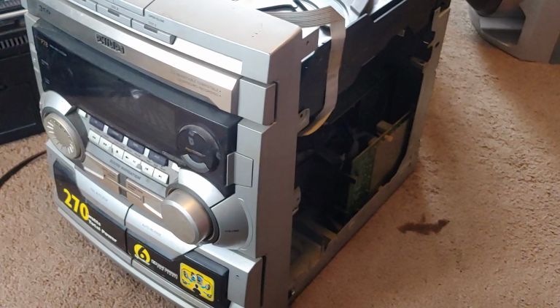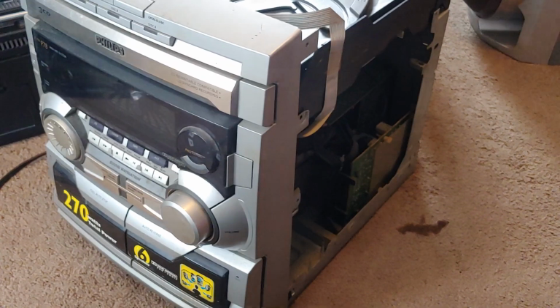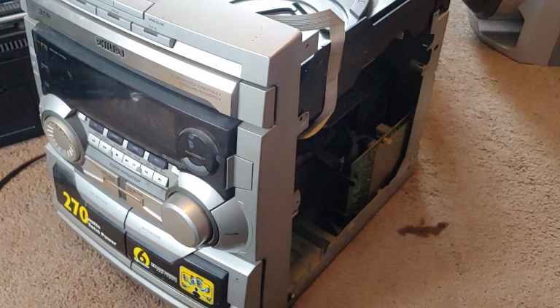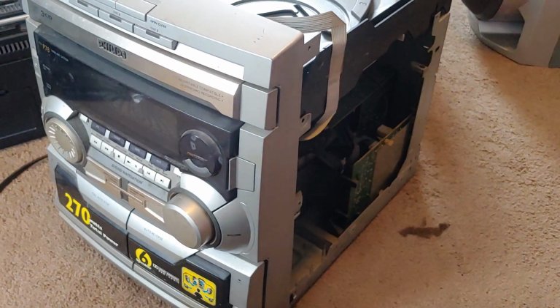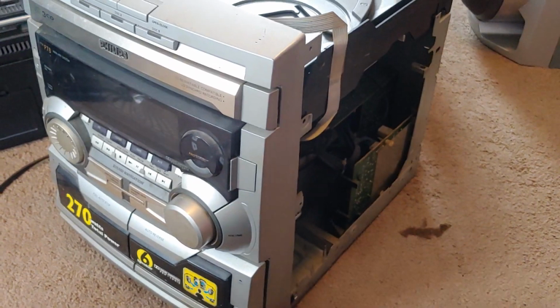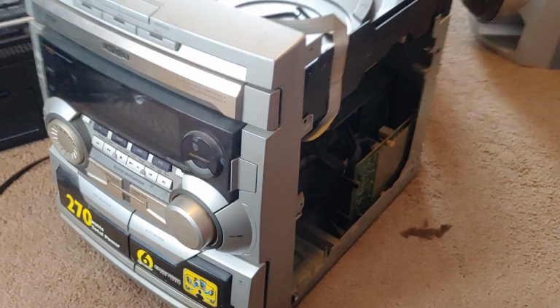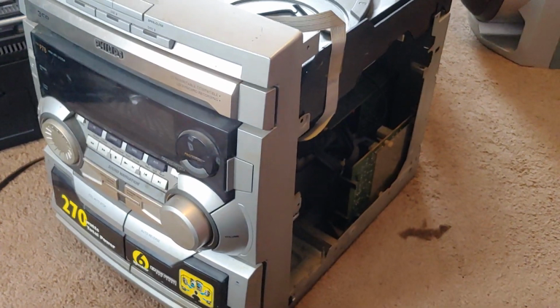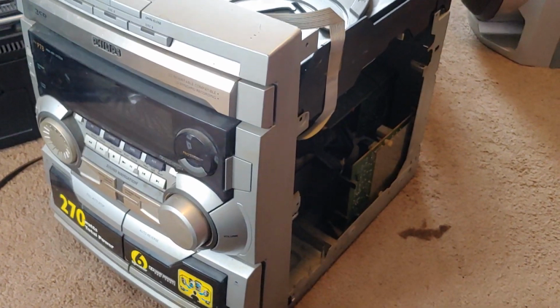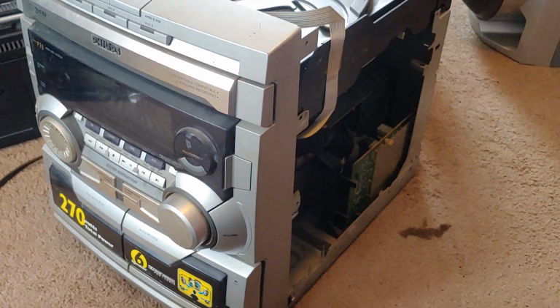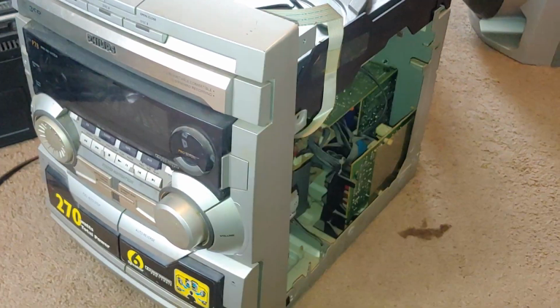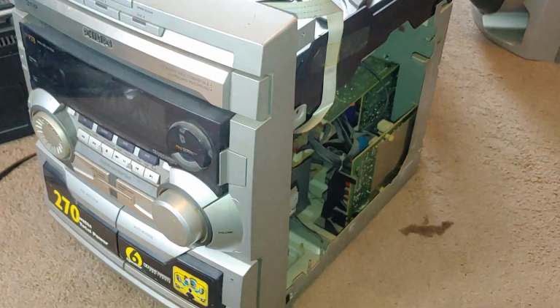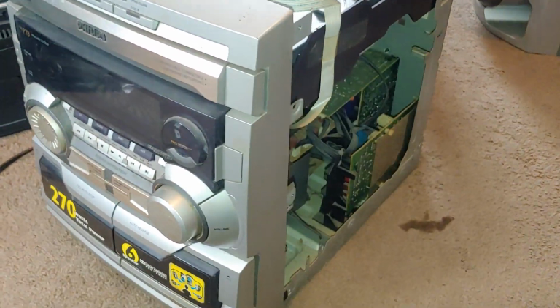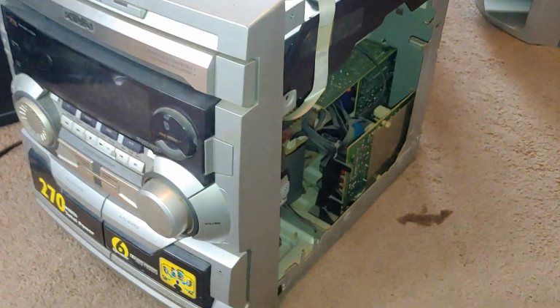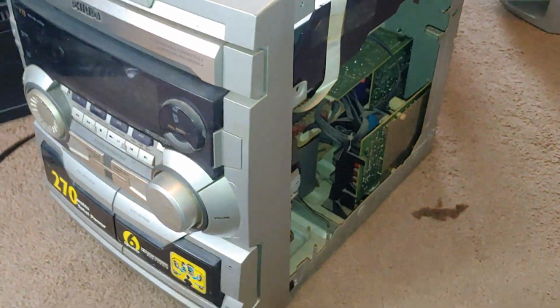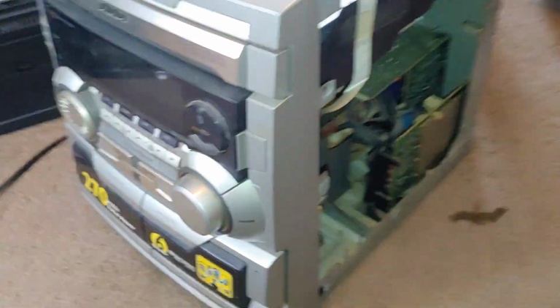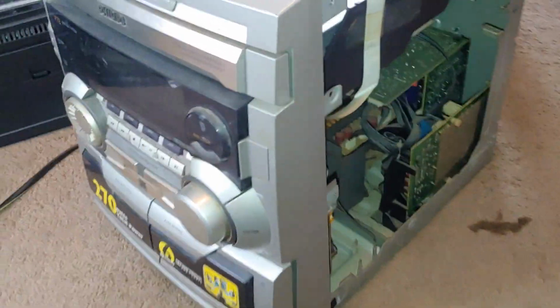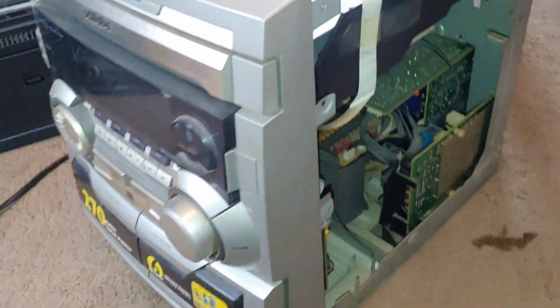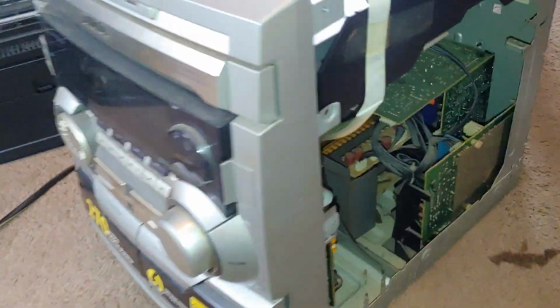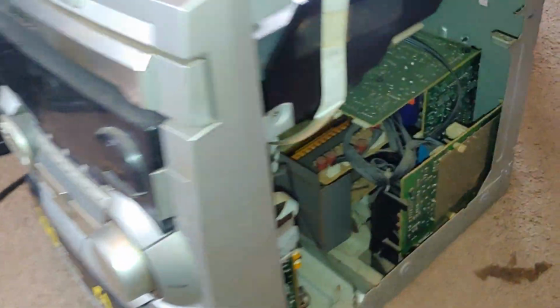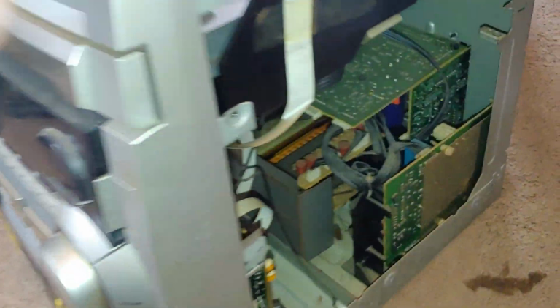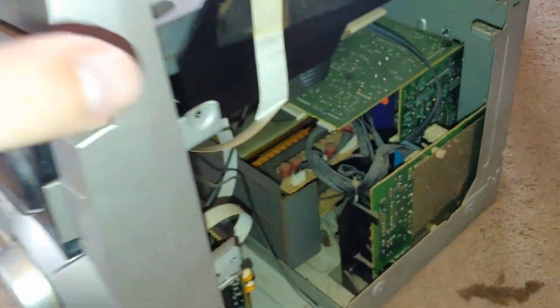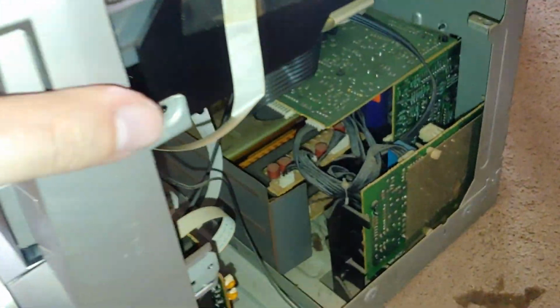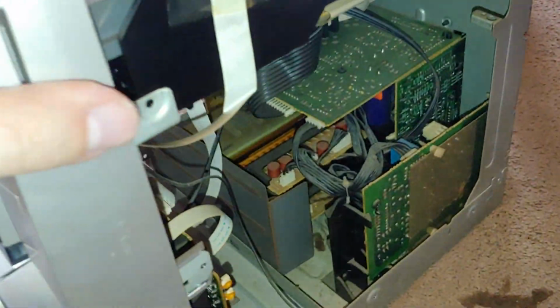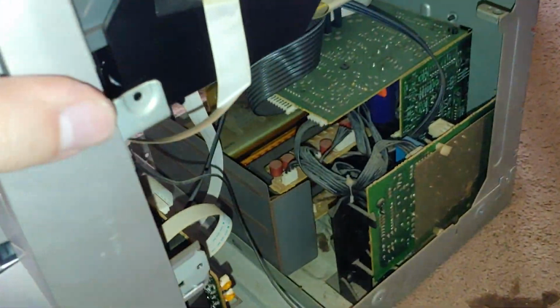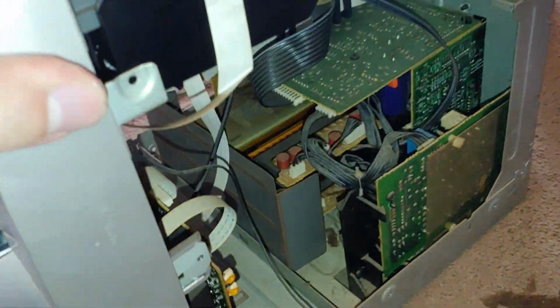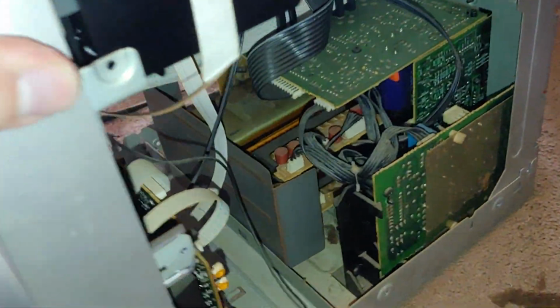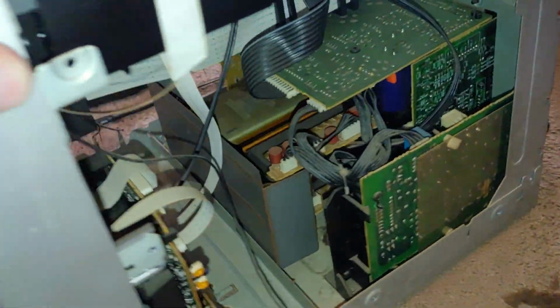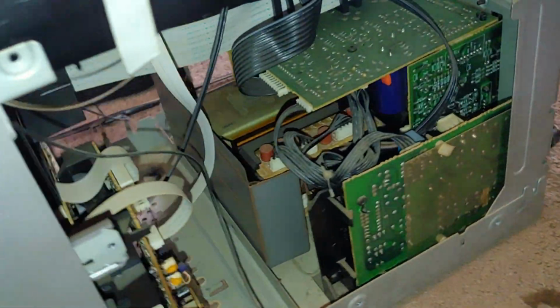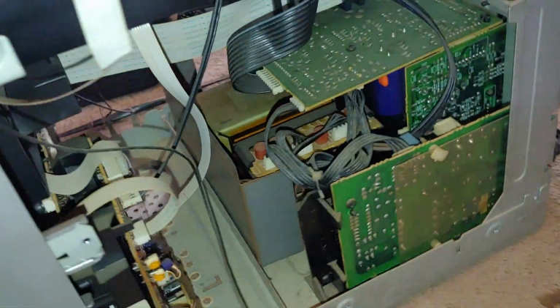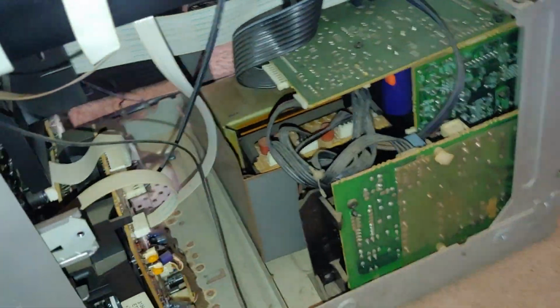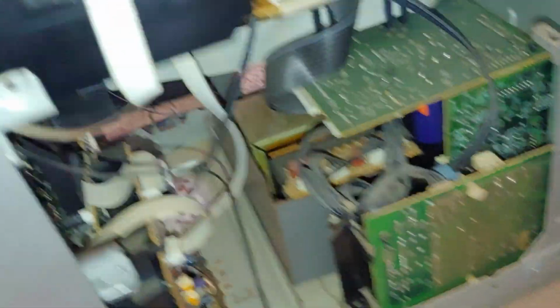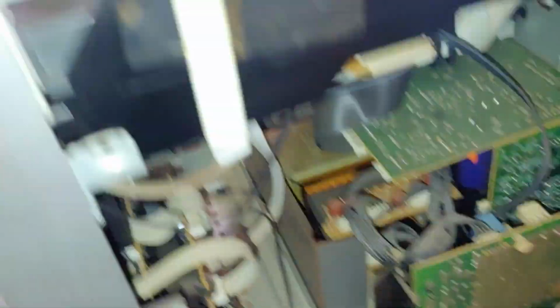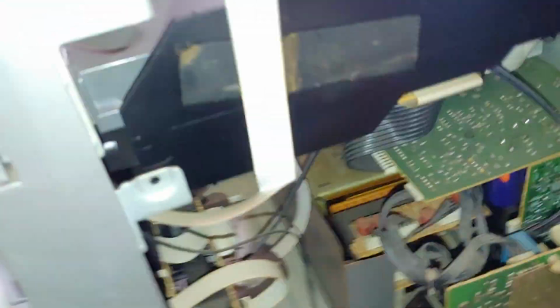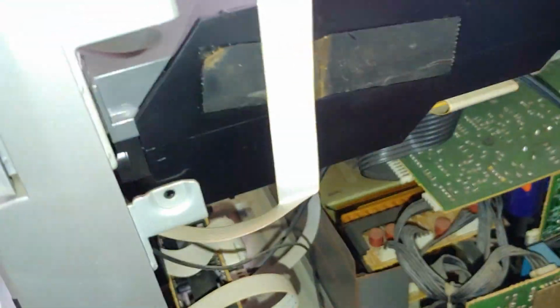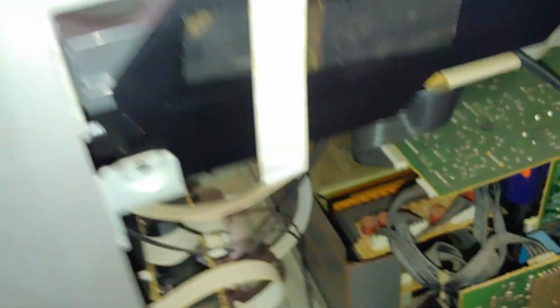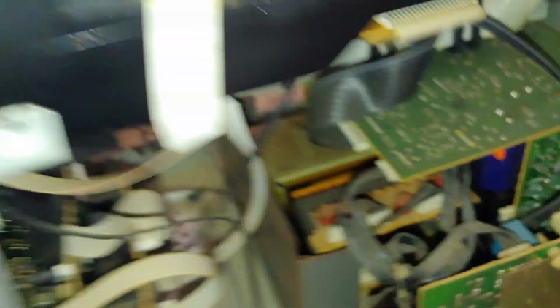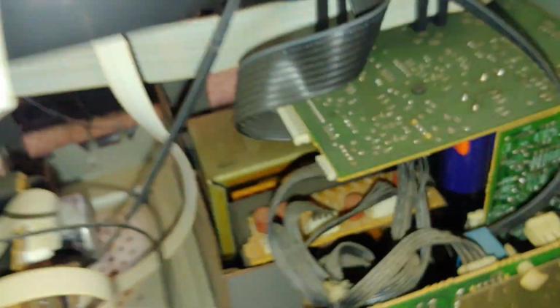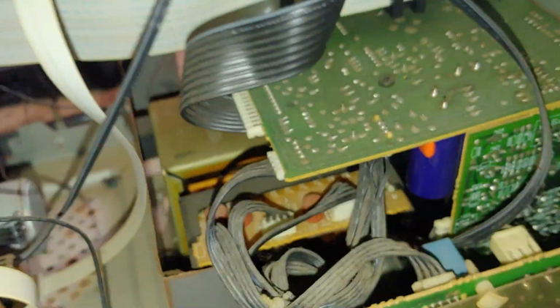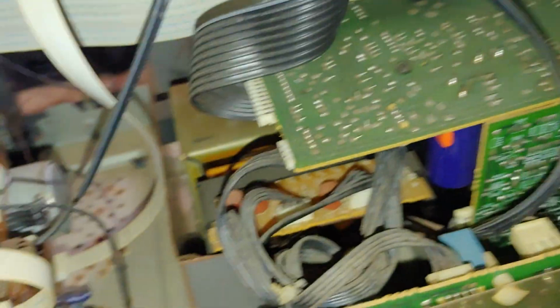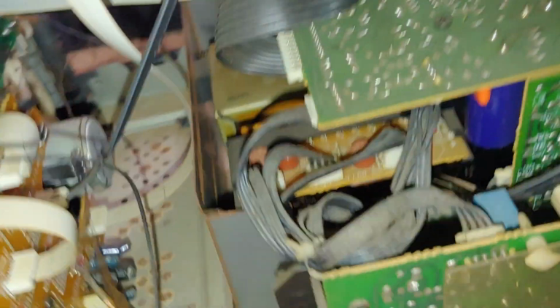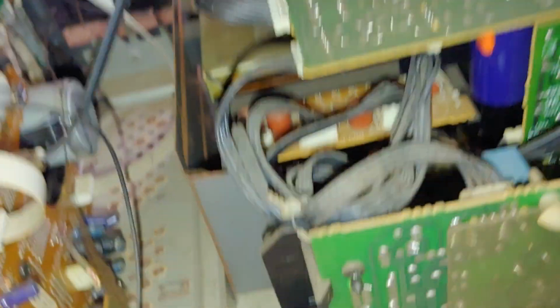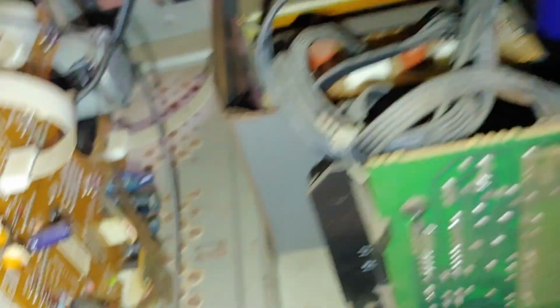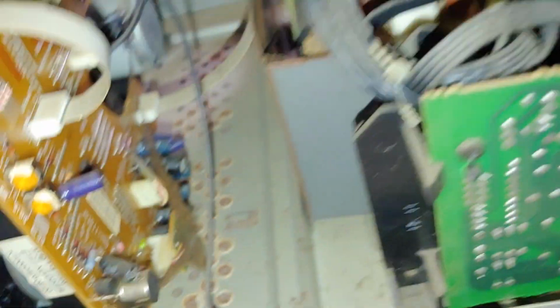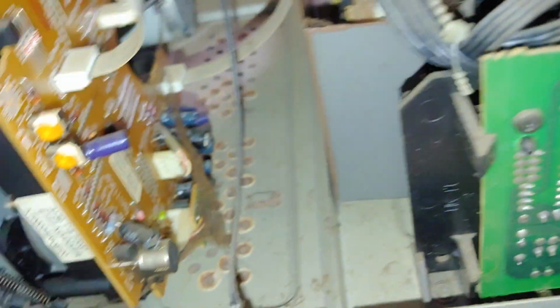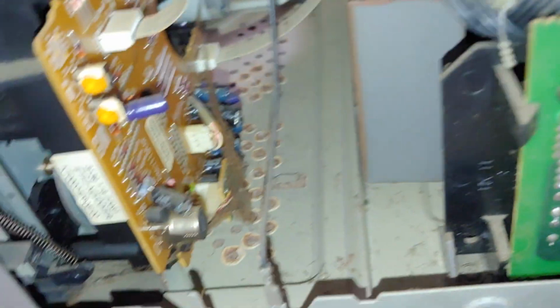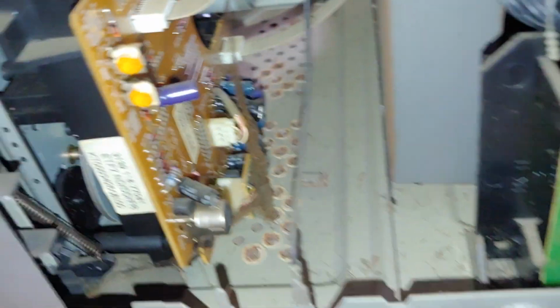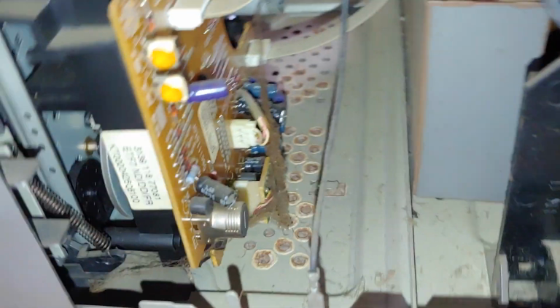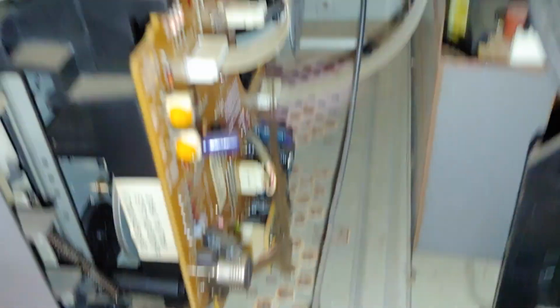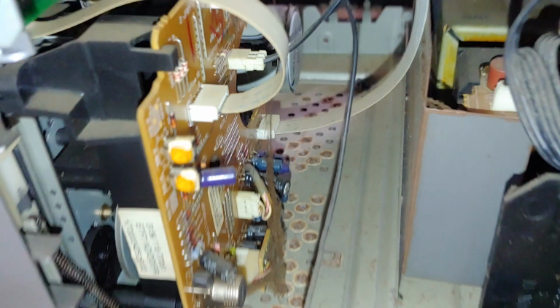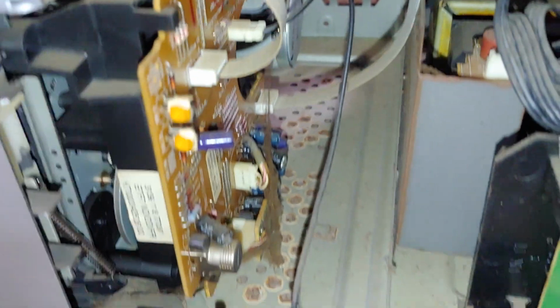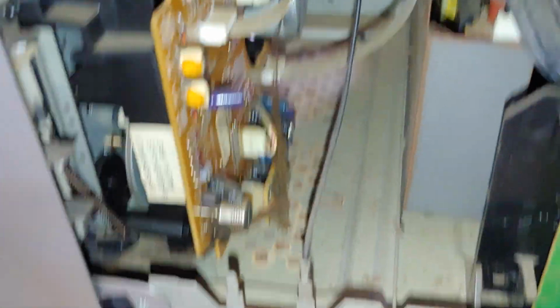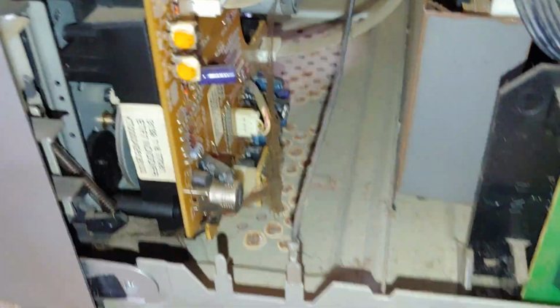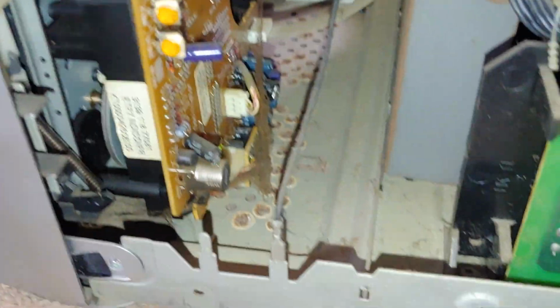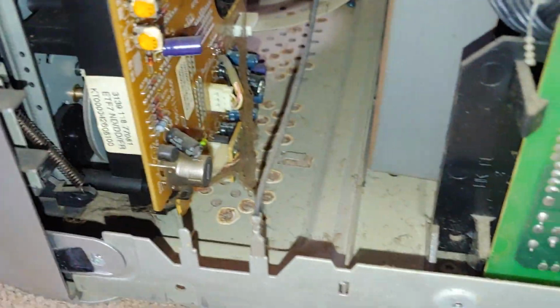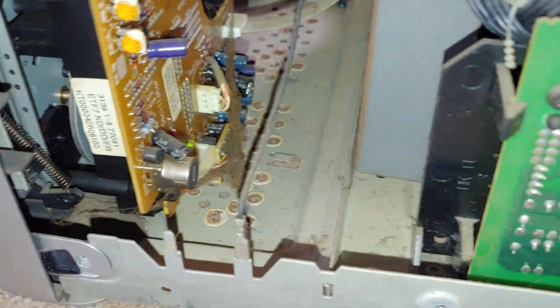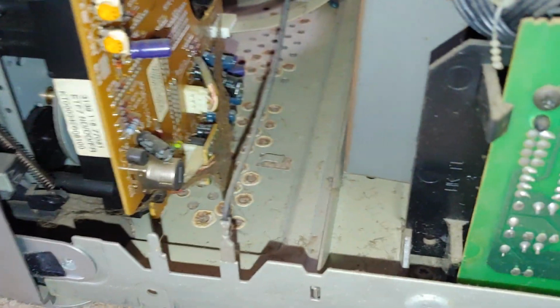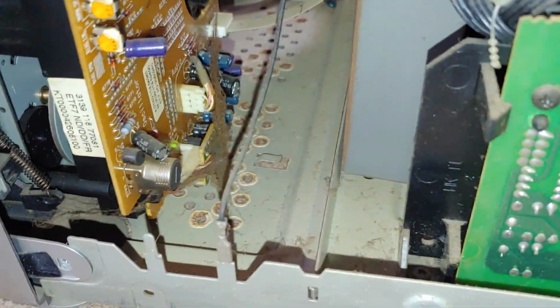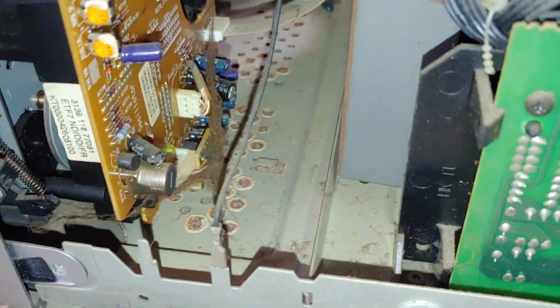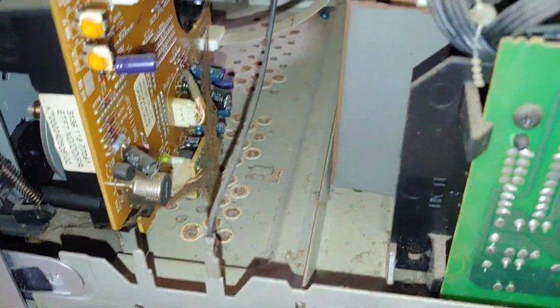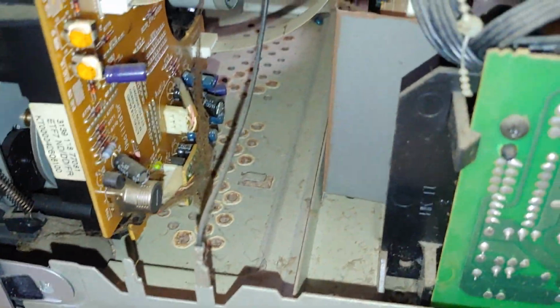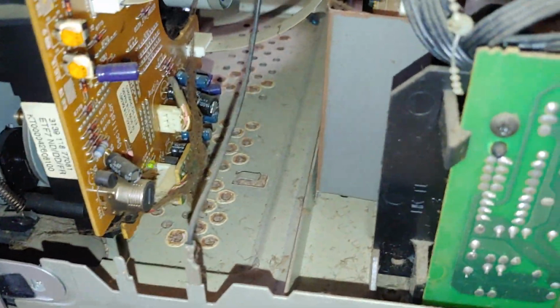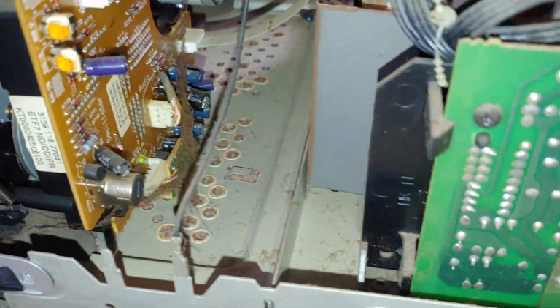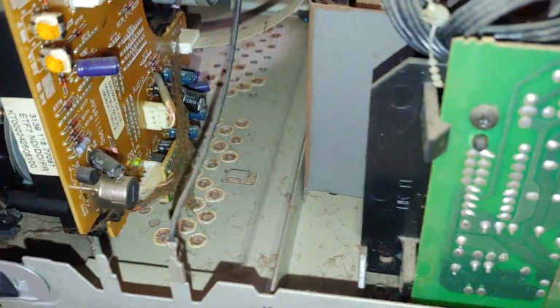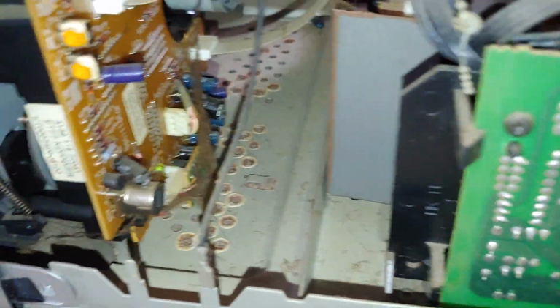I just did a video of this and forgot to show the inside. I had the cover off because I was looking to make sure the belts were okay, and it's pretty freaking dirty.